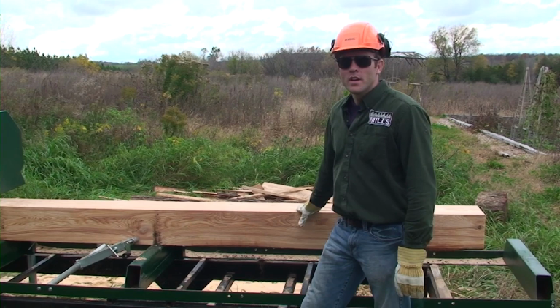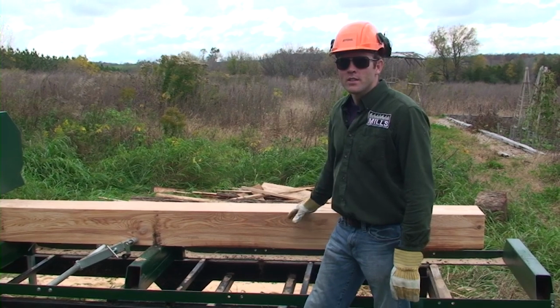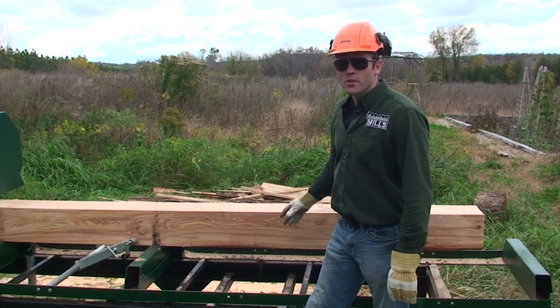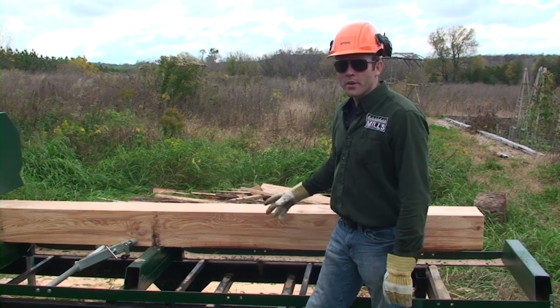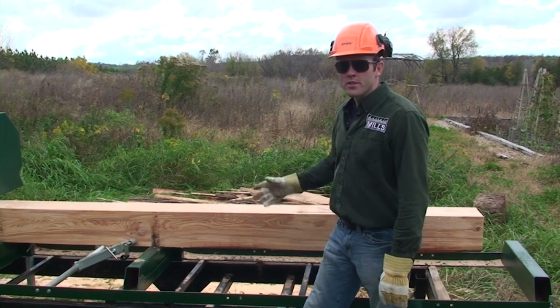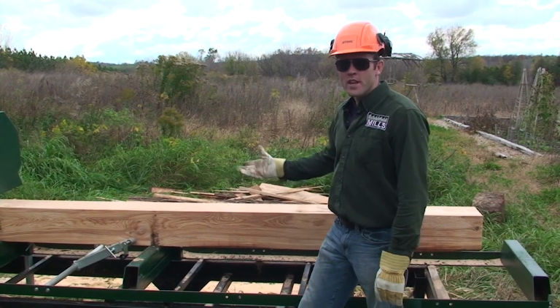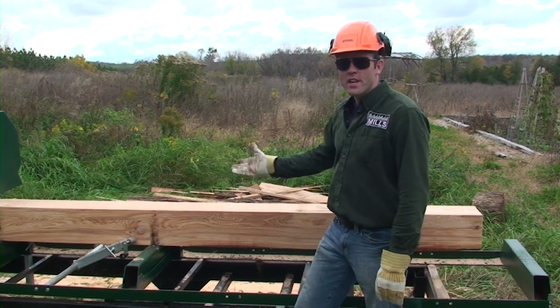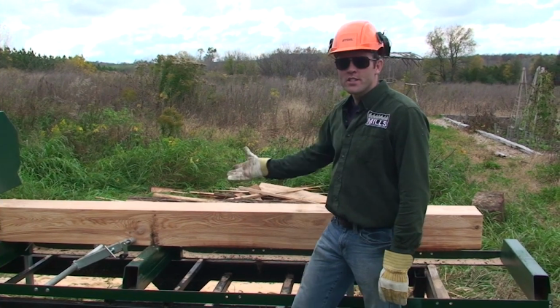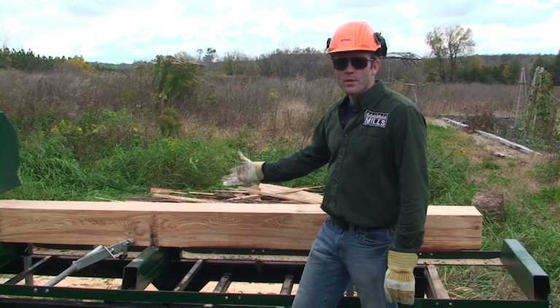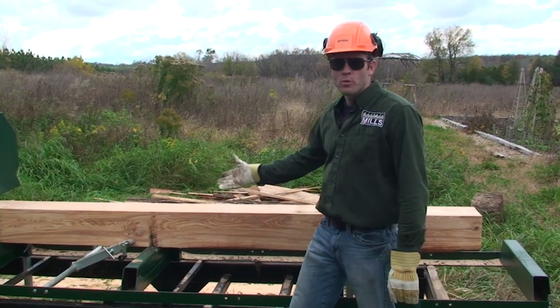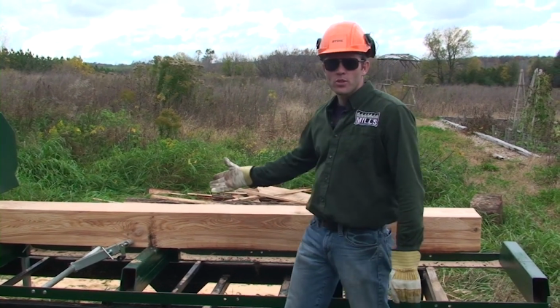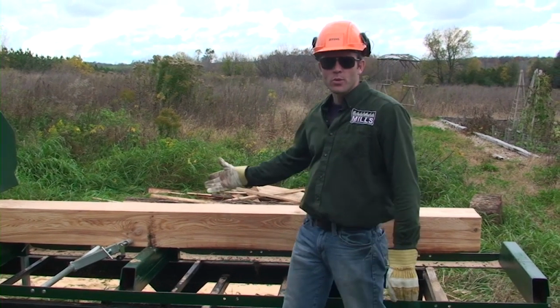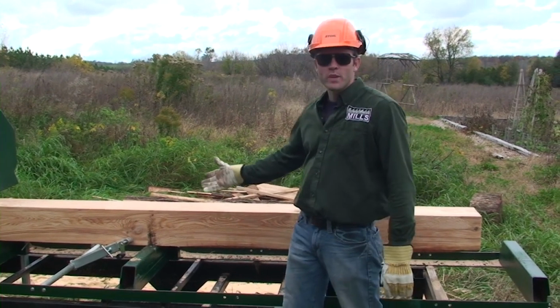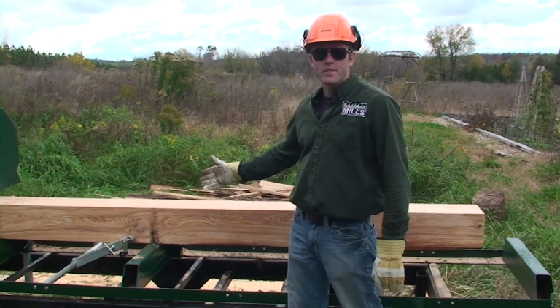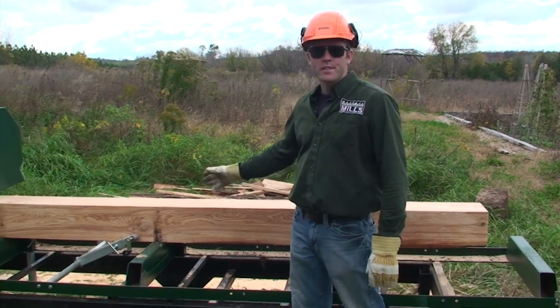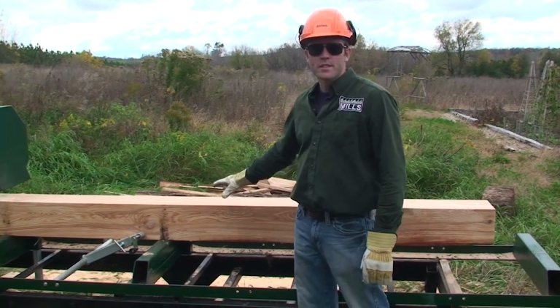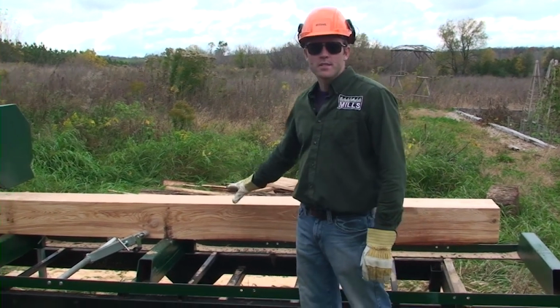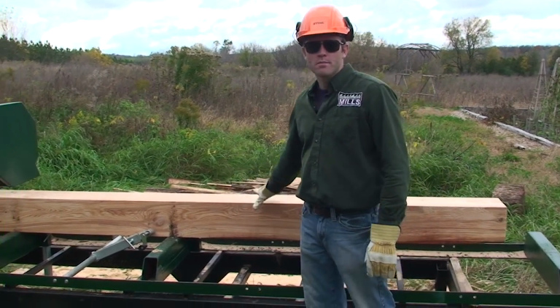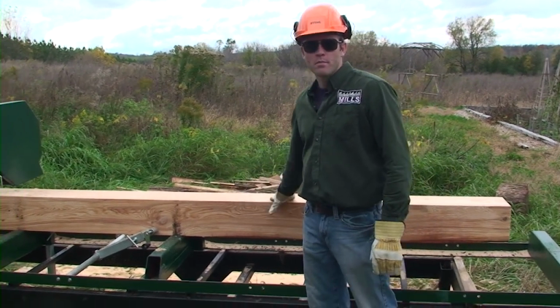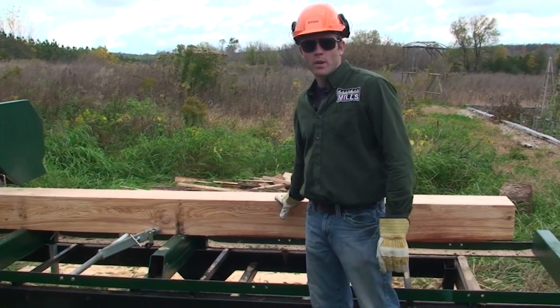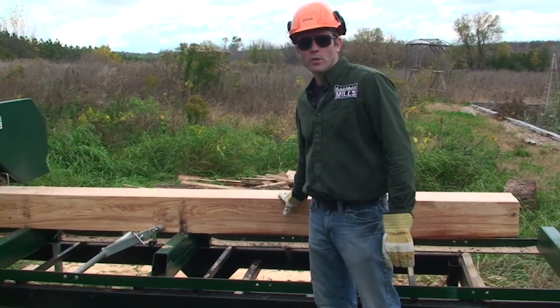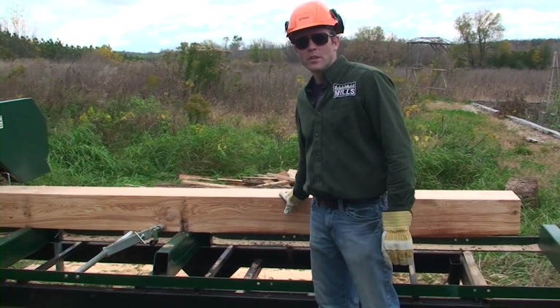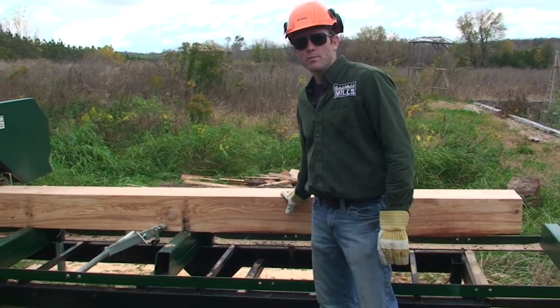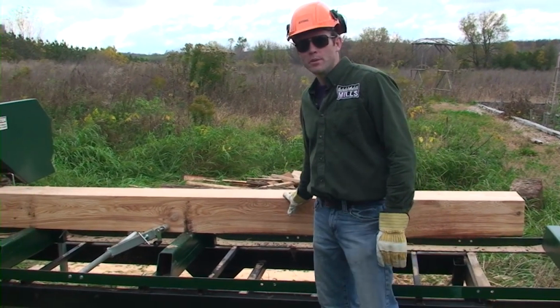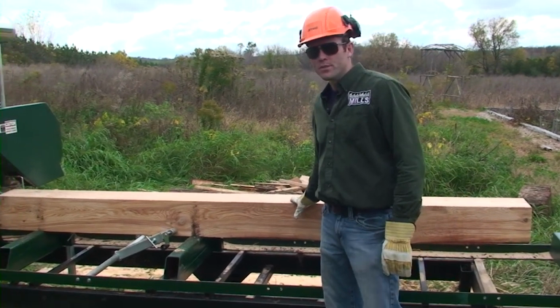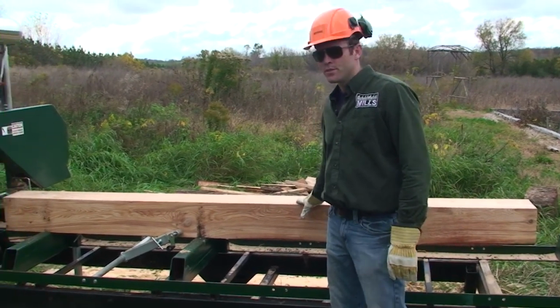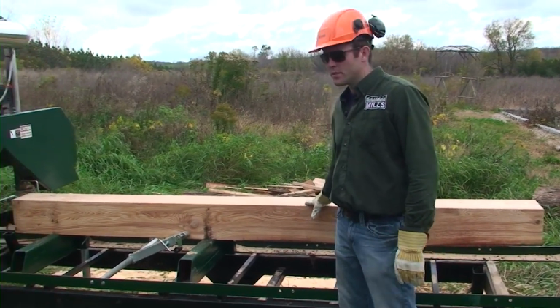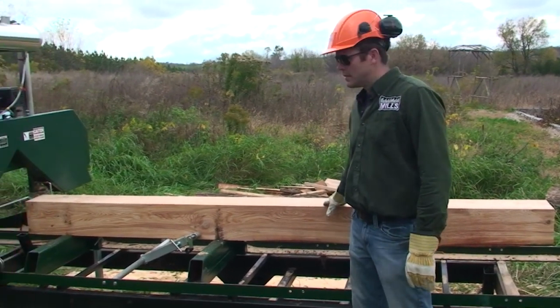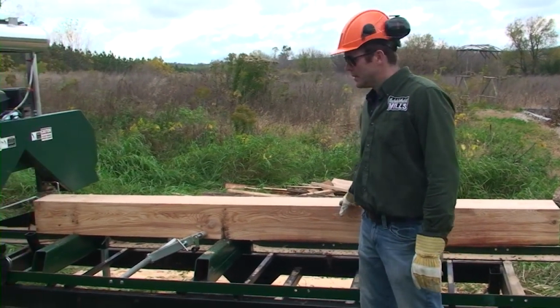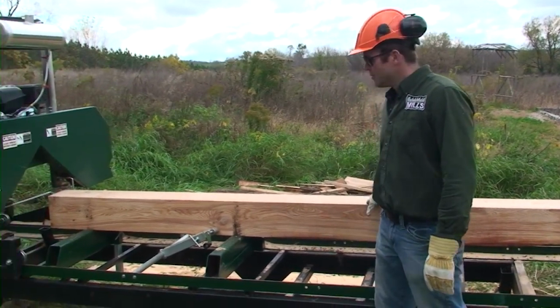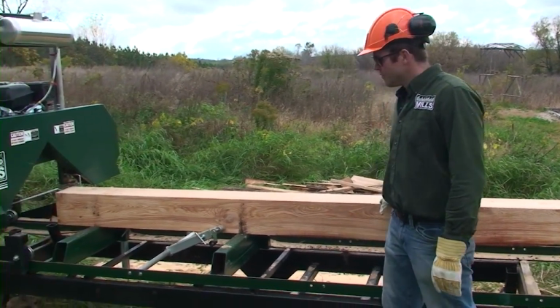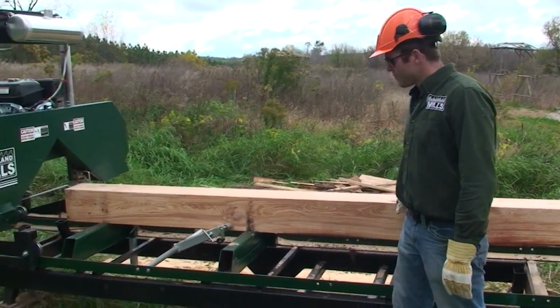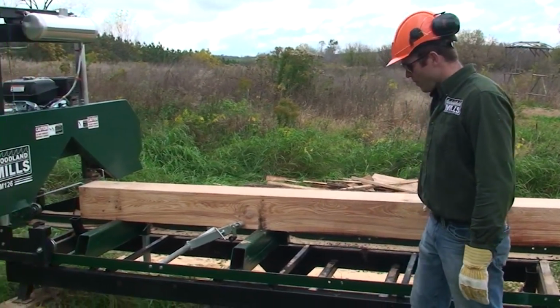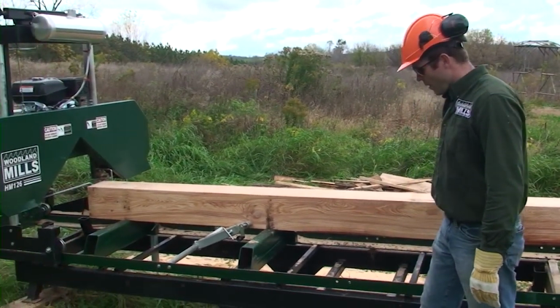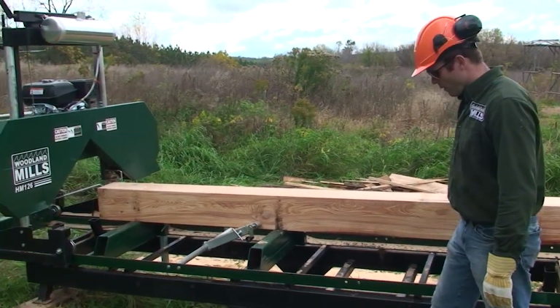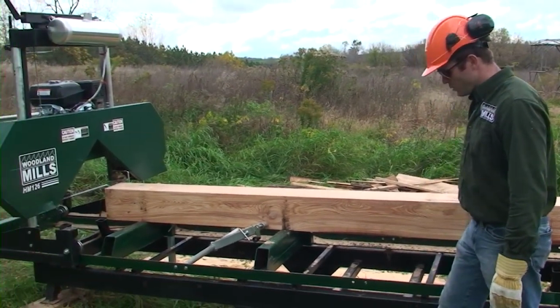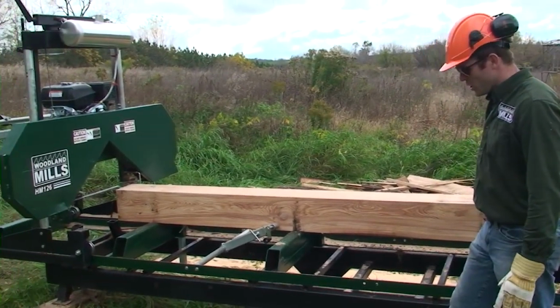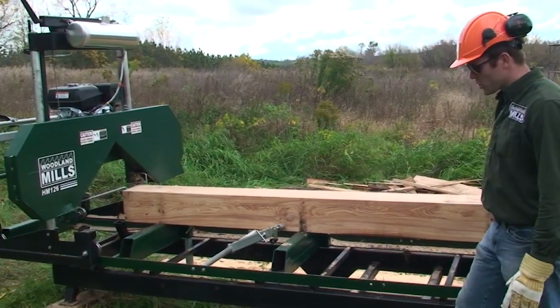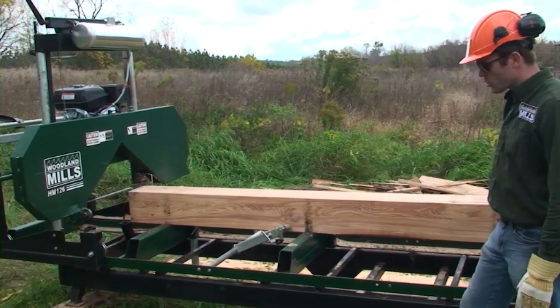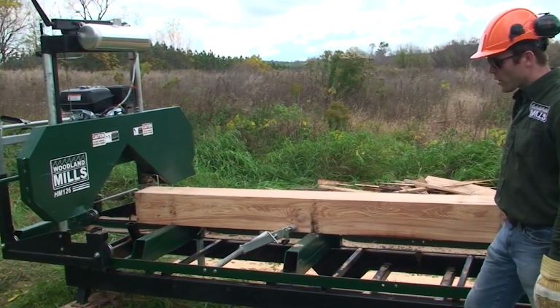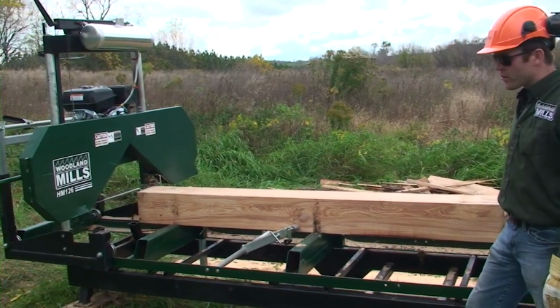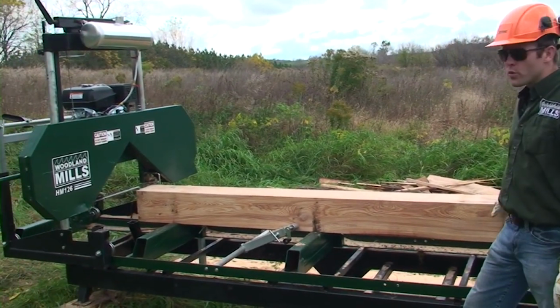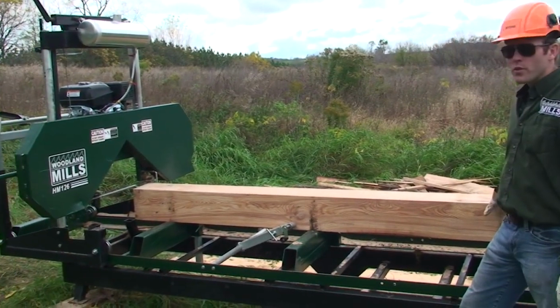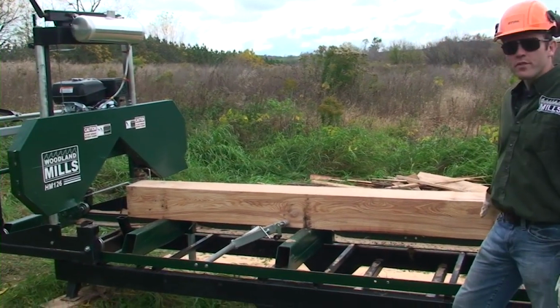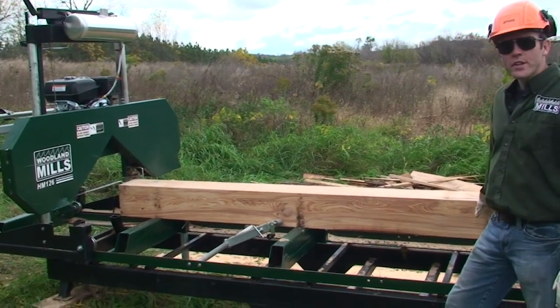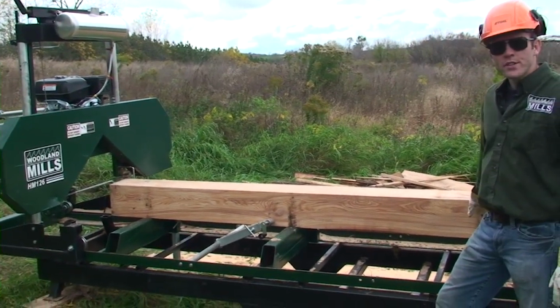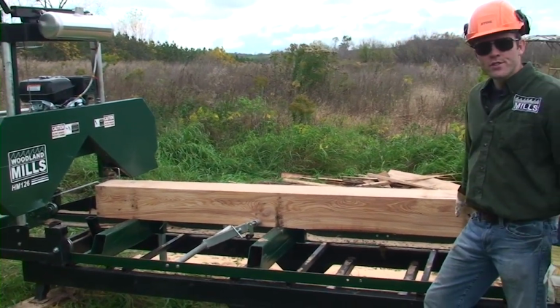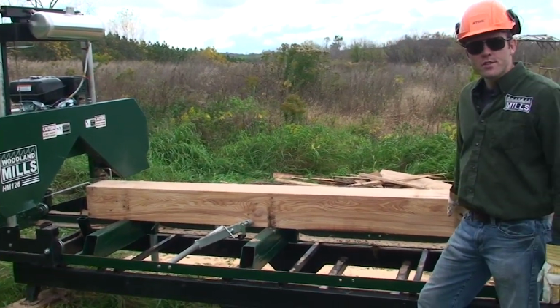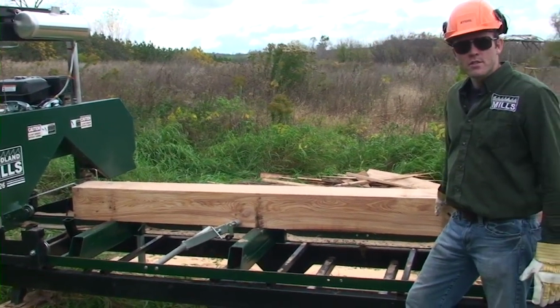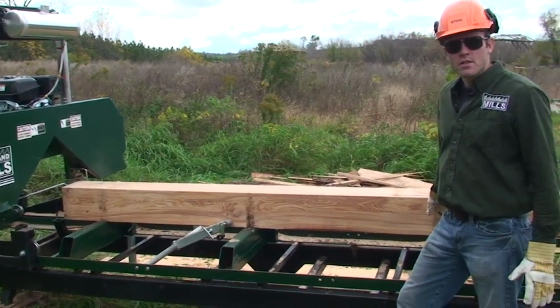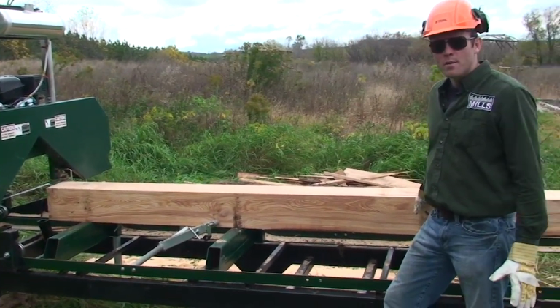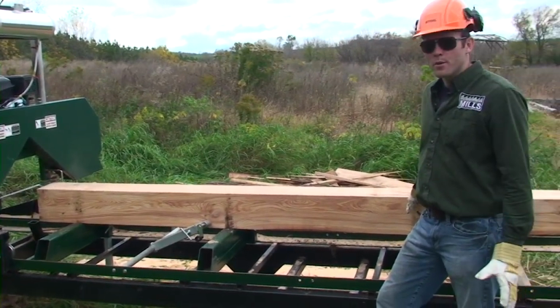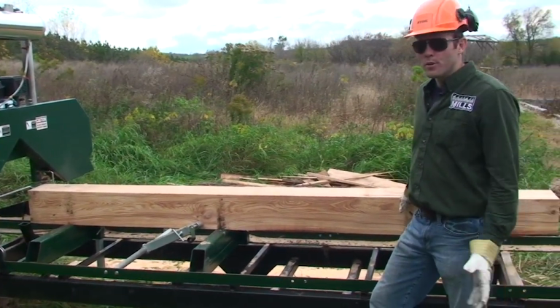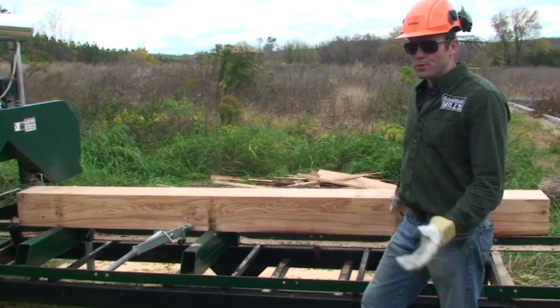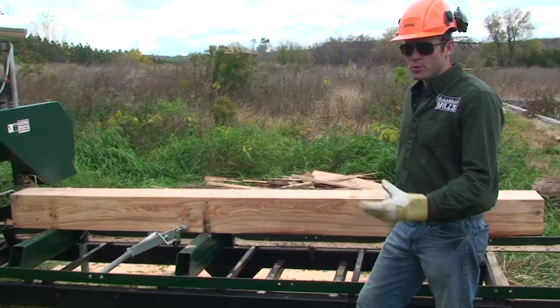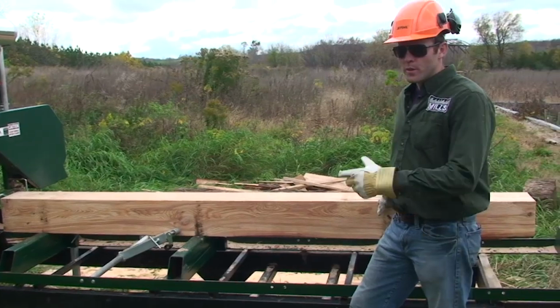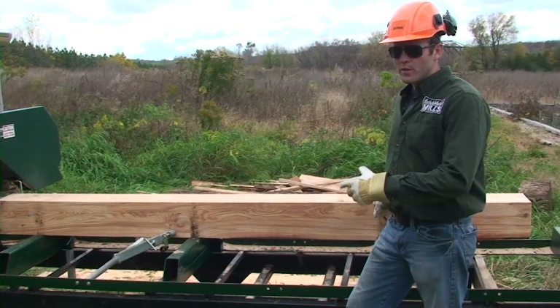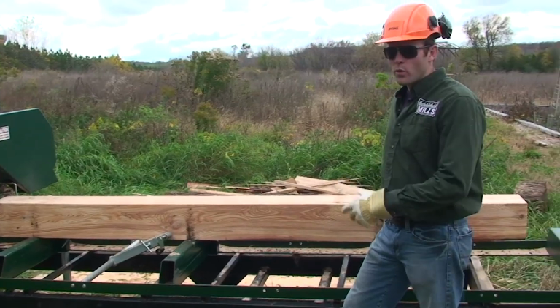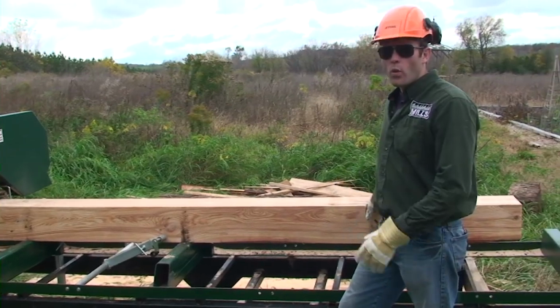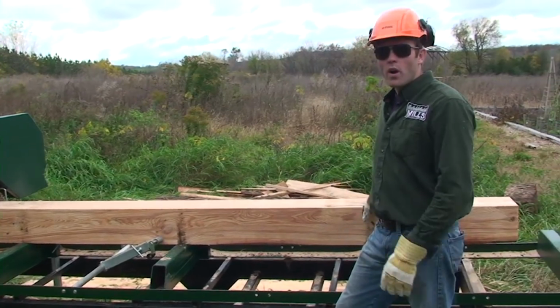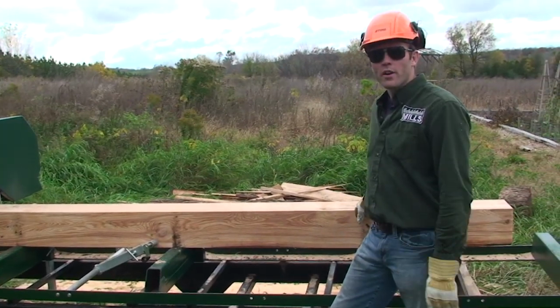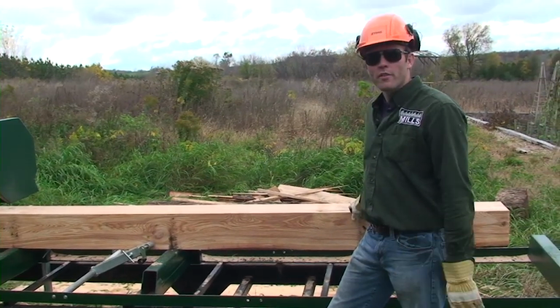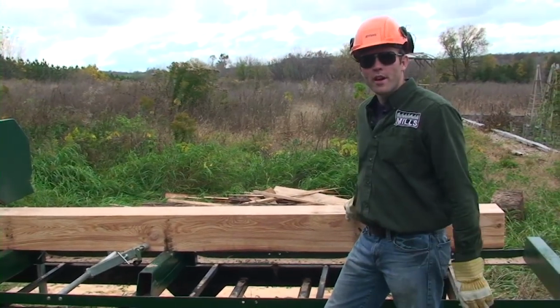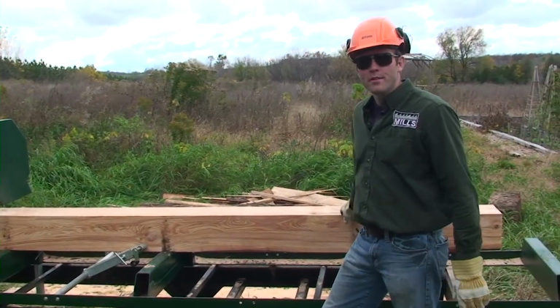Here's the HM126 by Woodland Mills. I'm just going to show you a few of the features of the sawmill and we'll do a bit of a walk around.